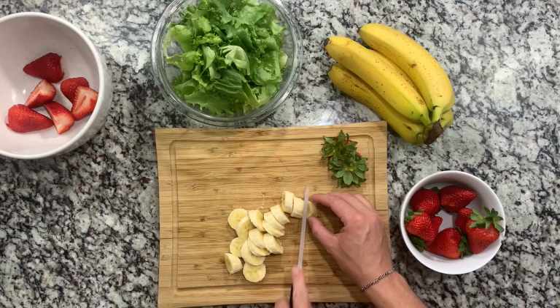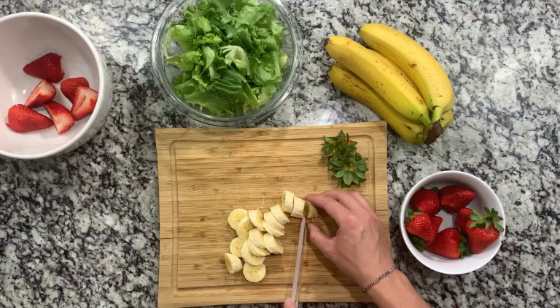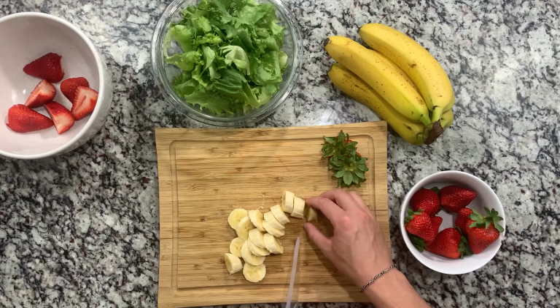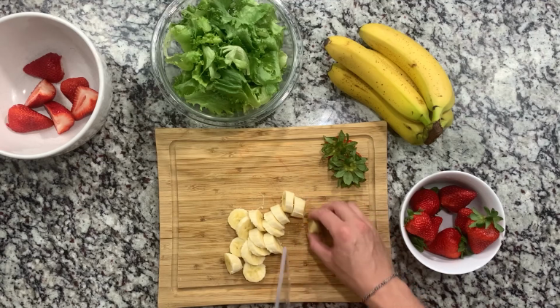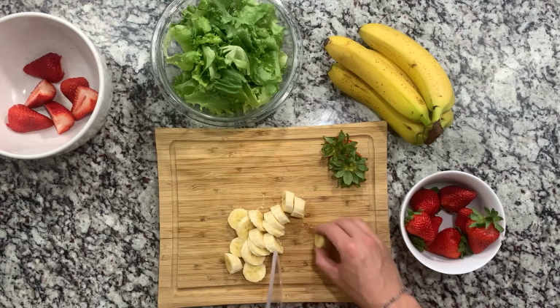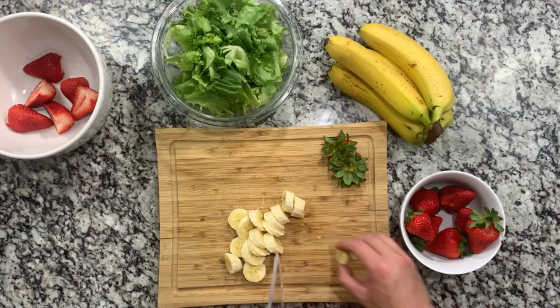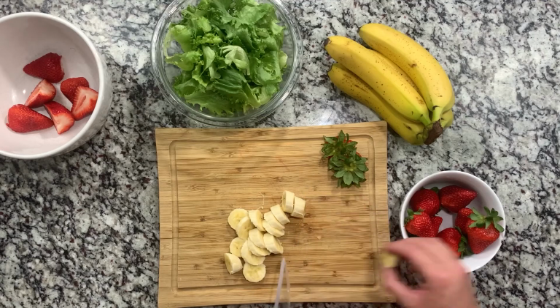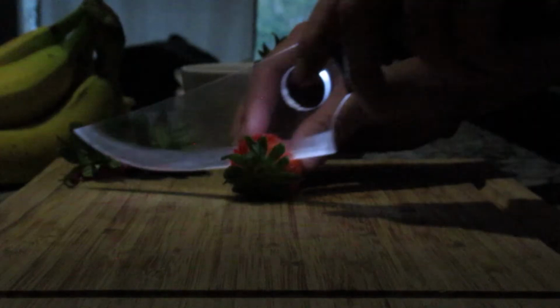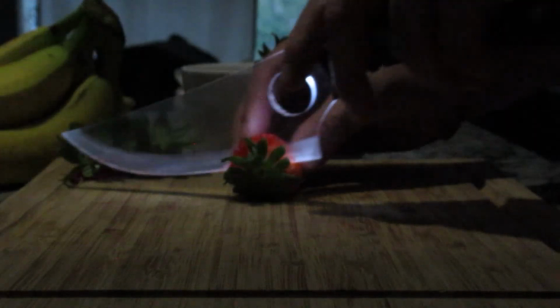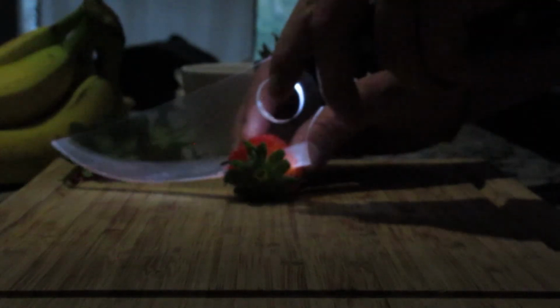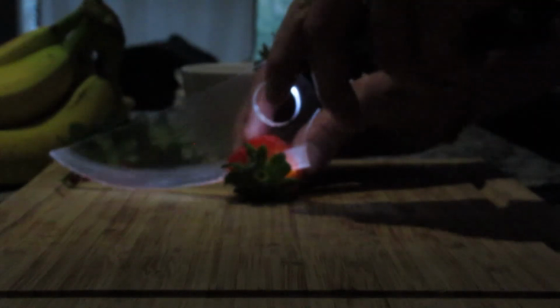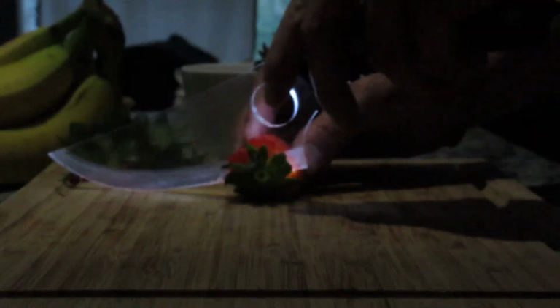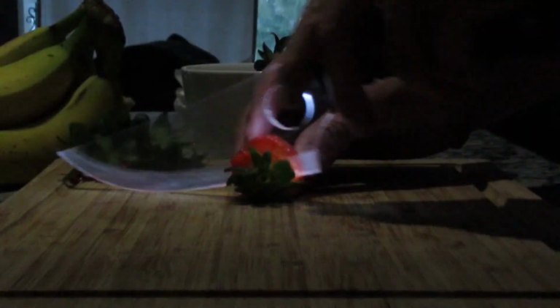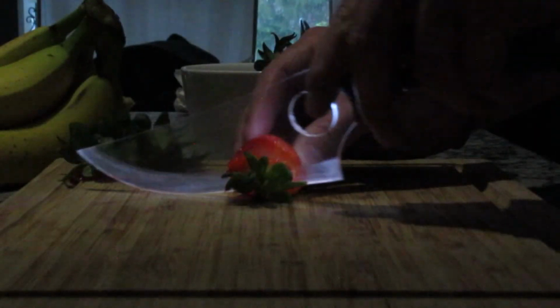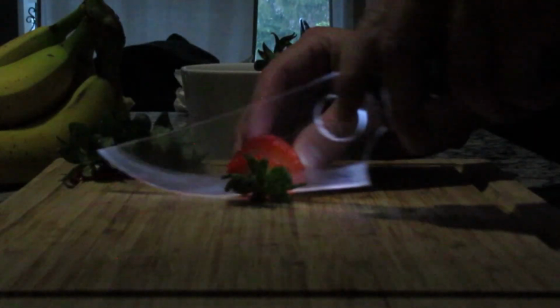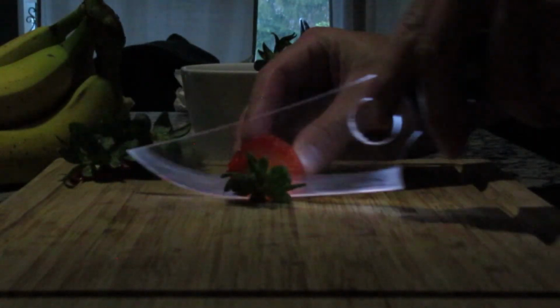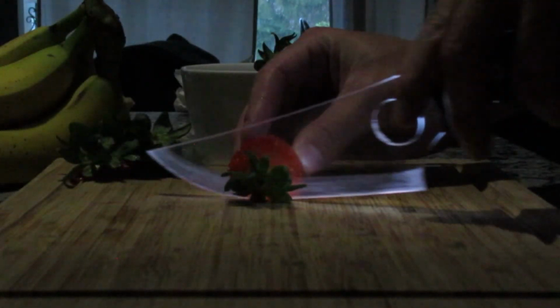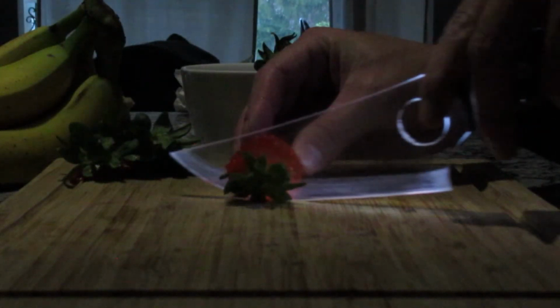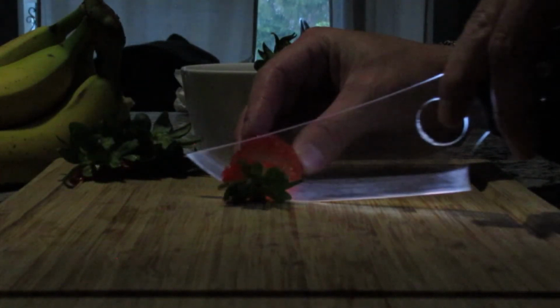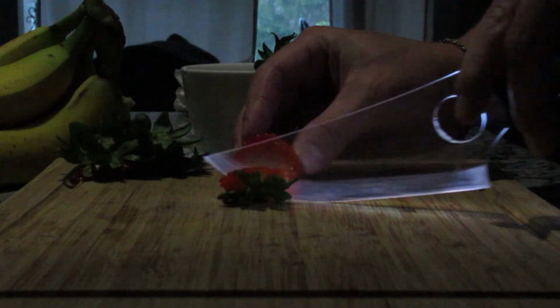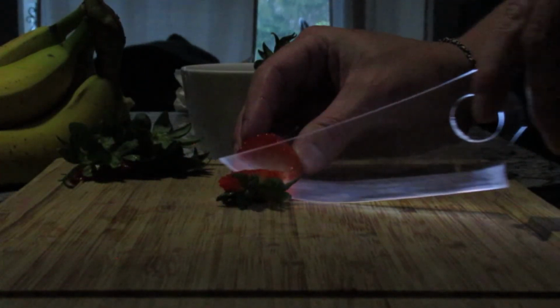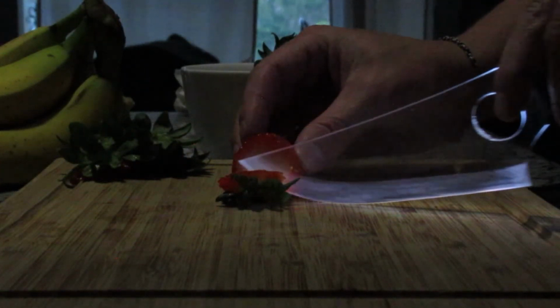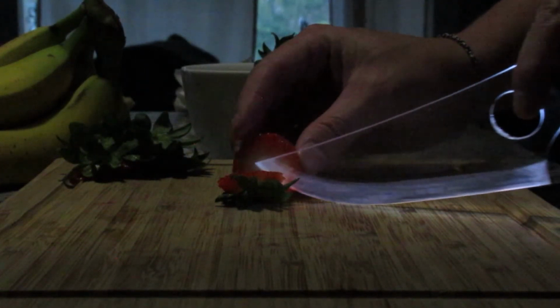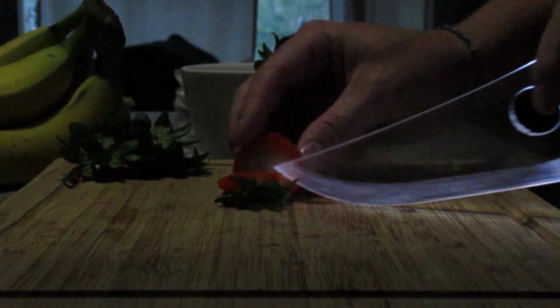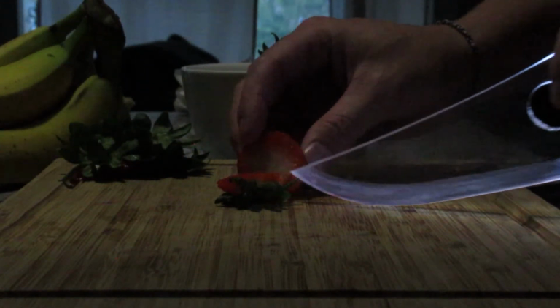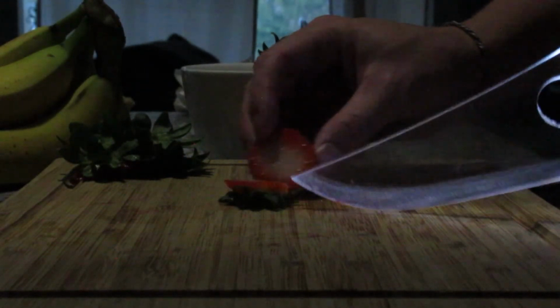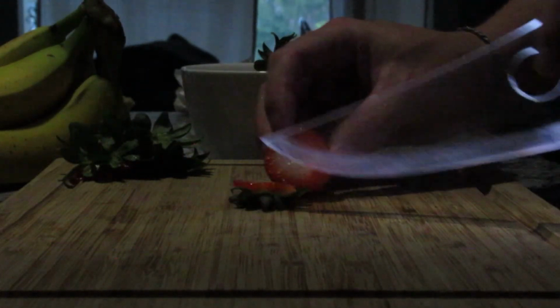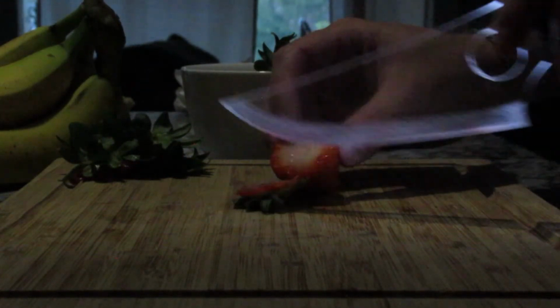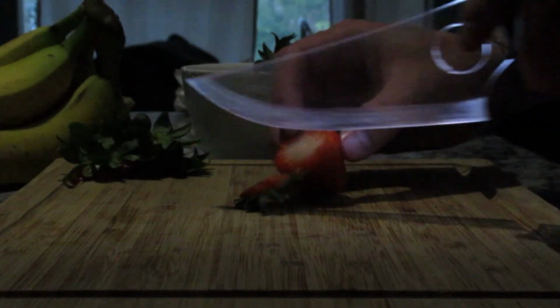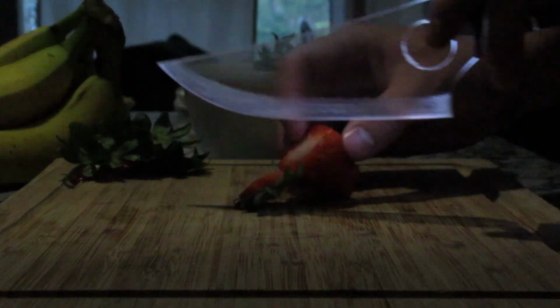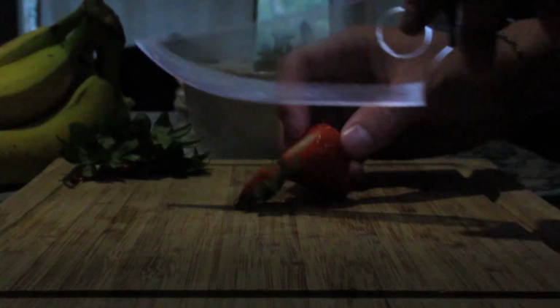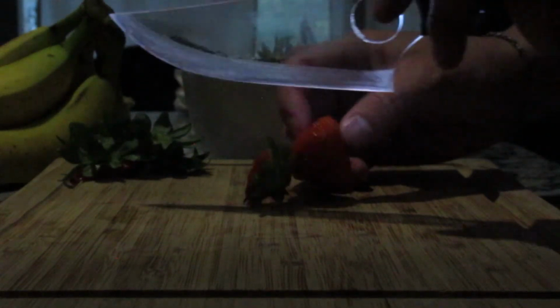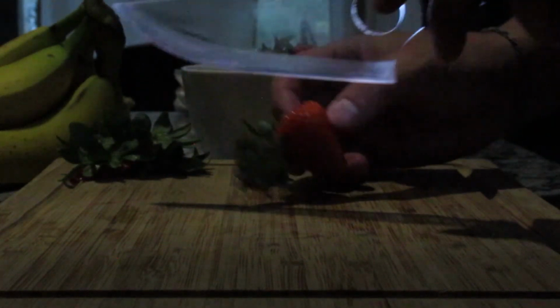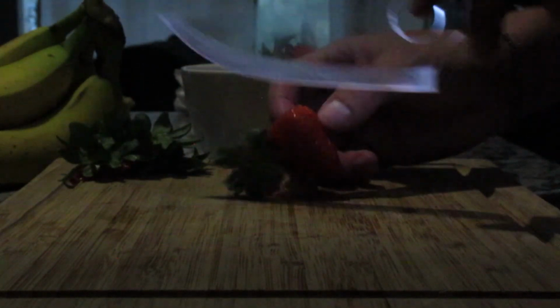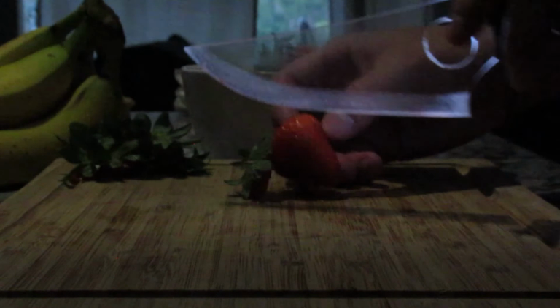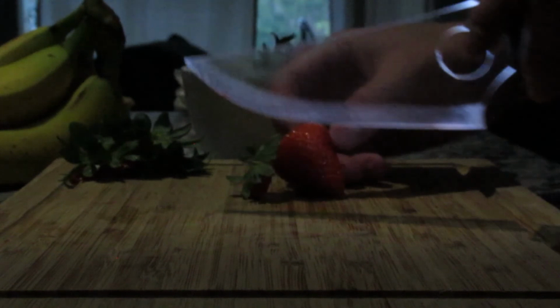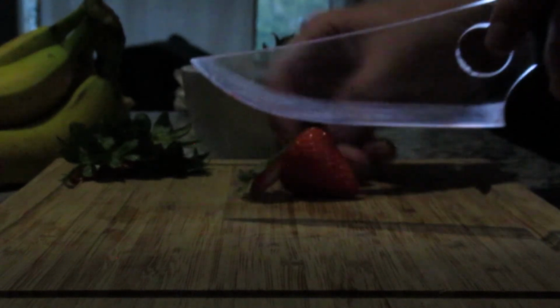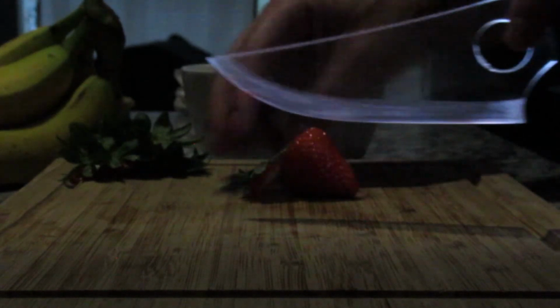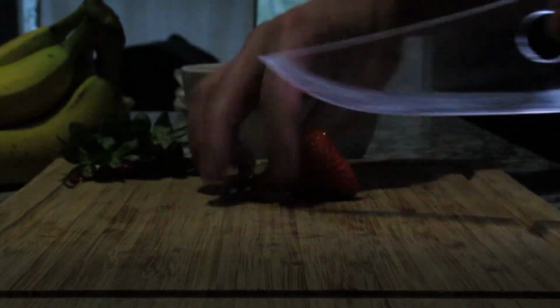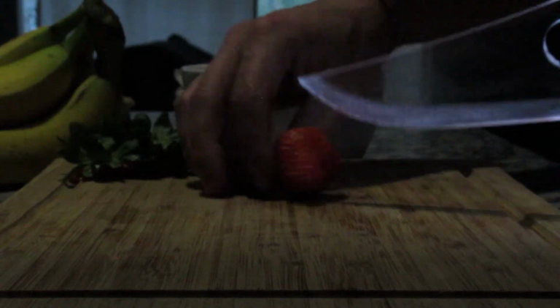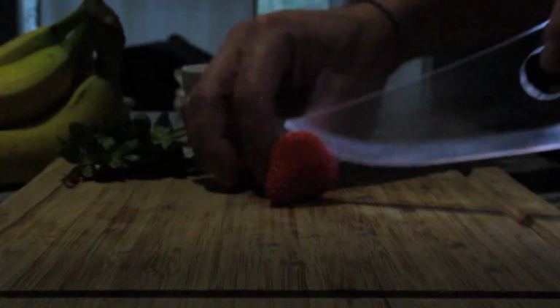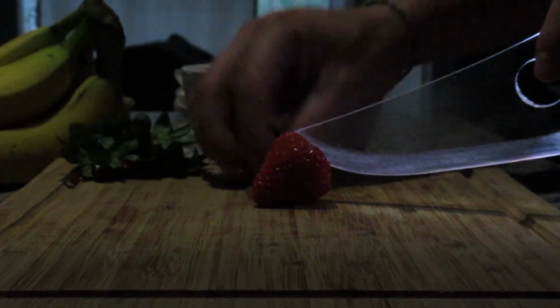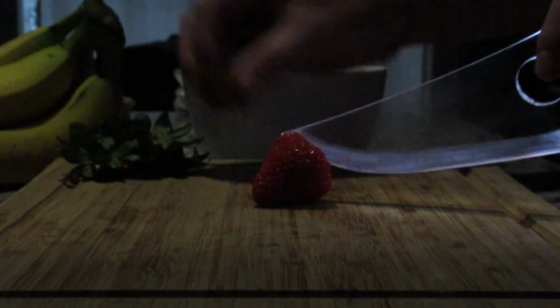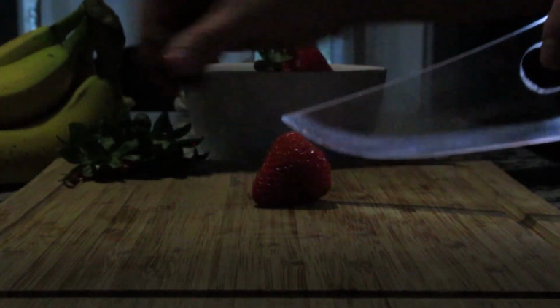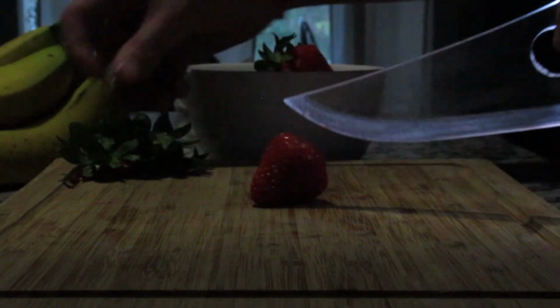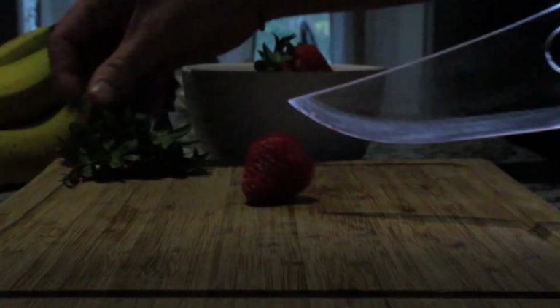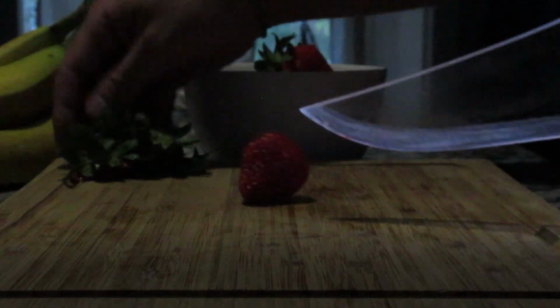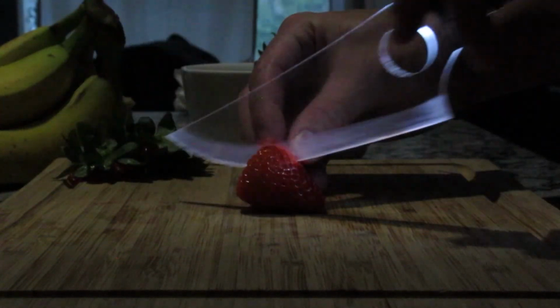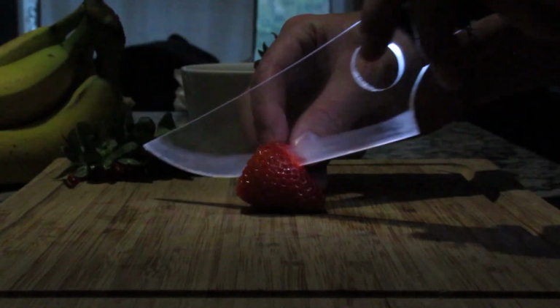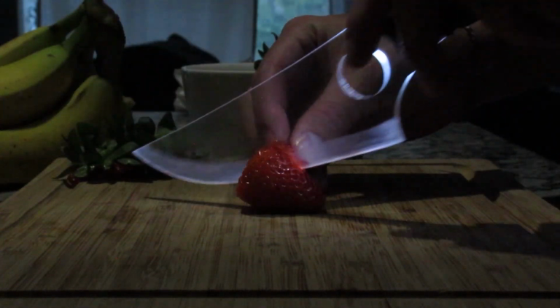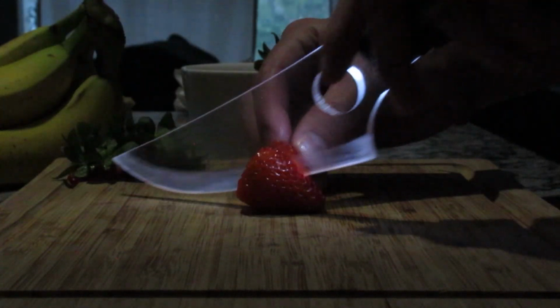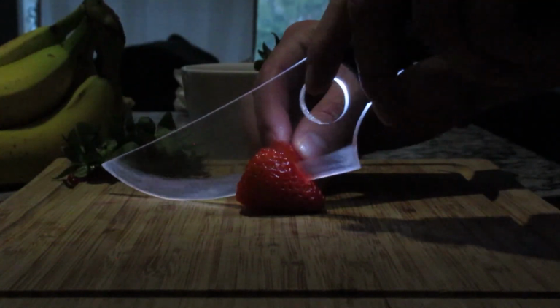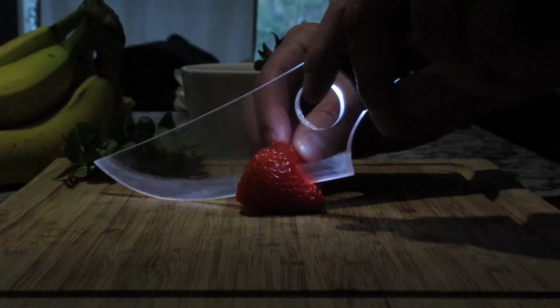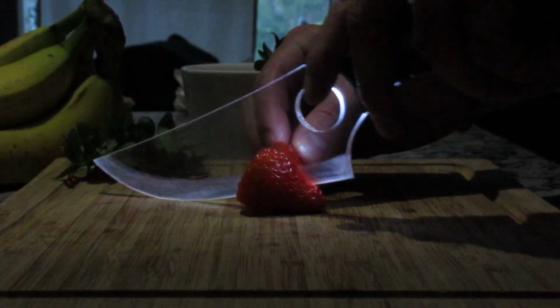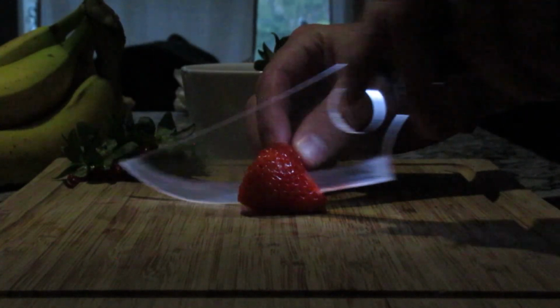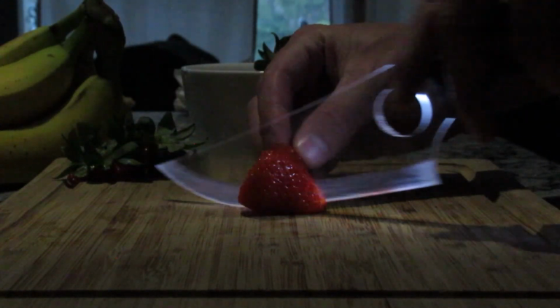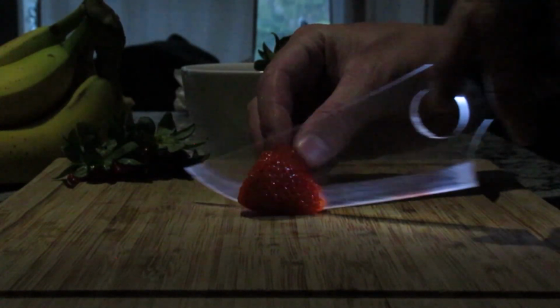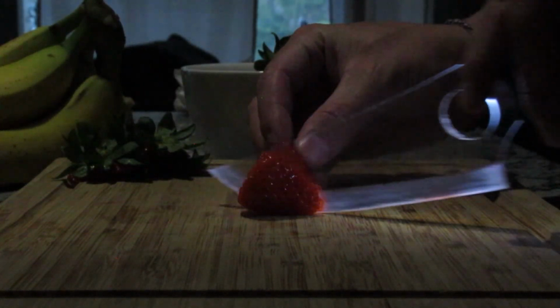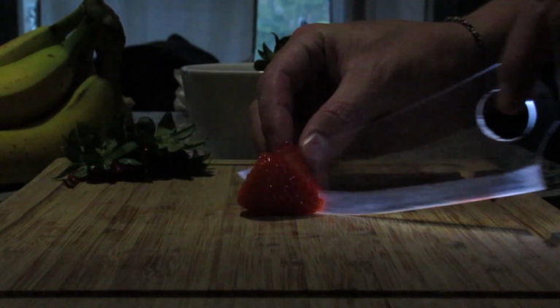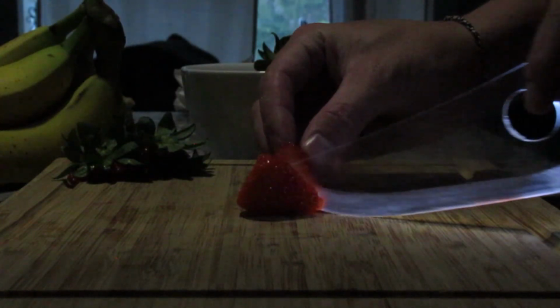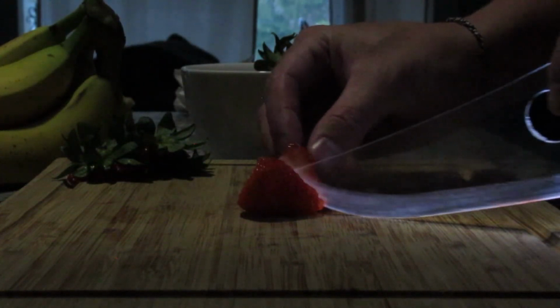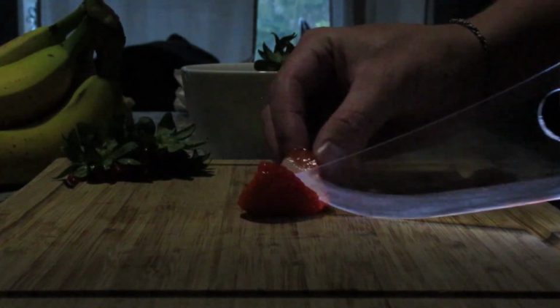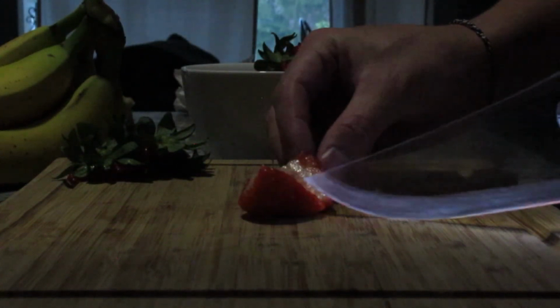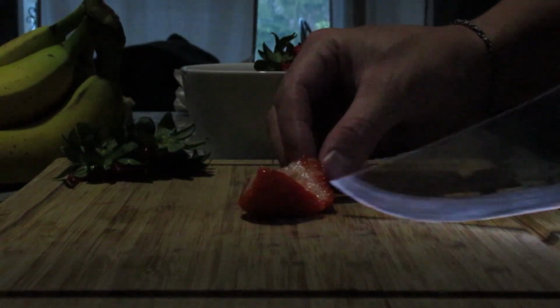Oh, you can totally see what you're doing. I like how it glows the front a little bit.